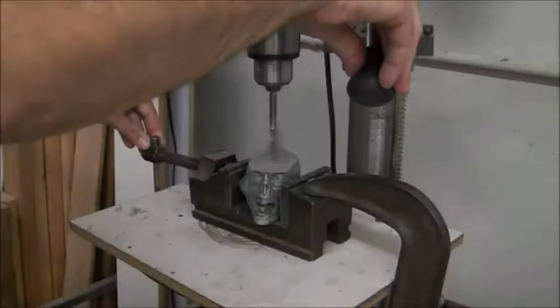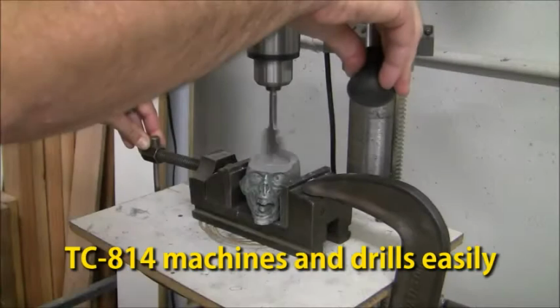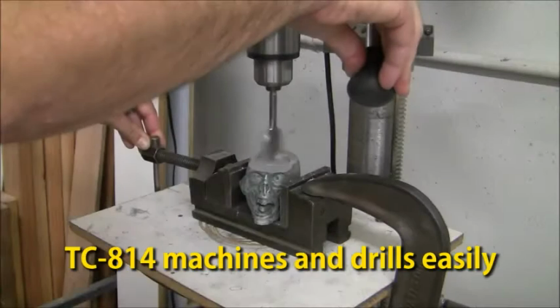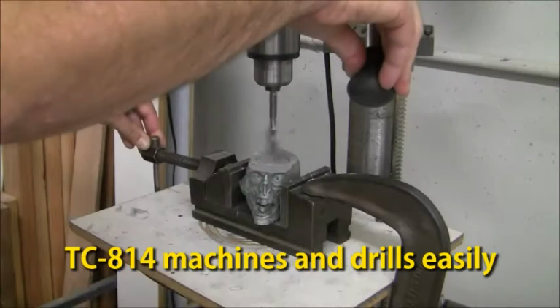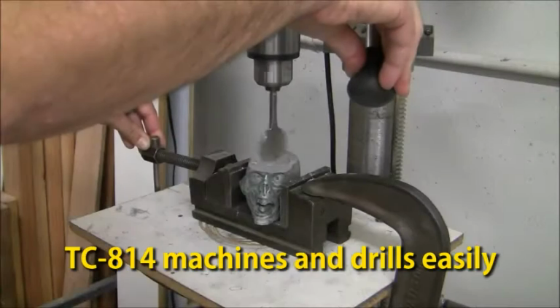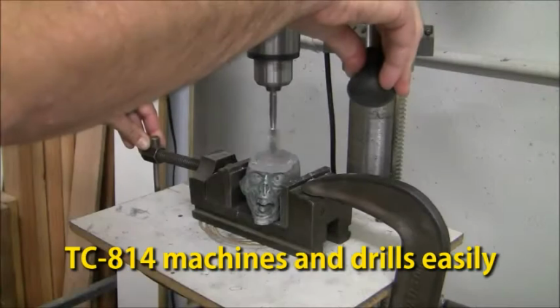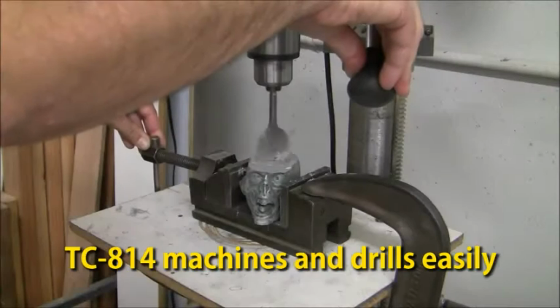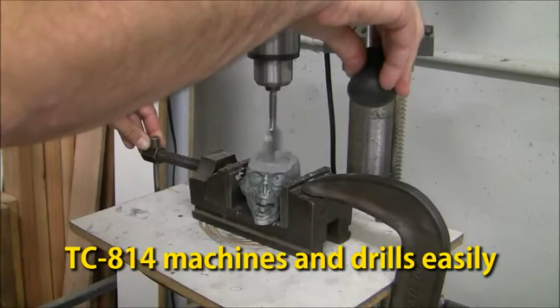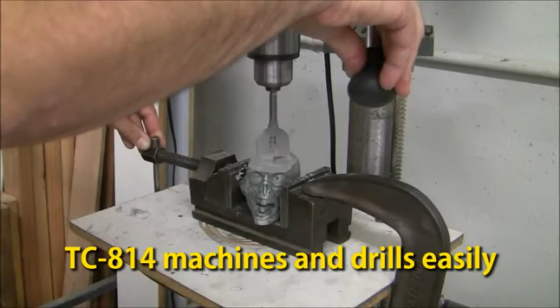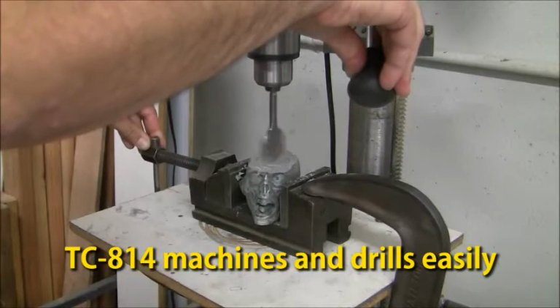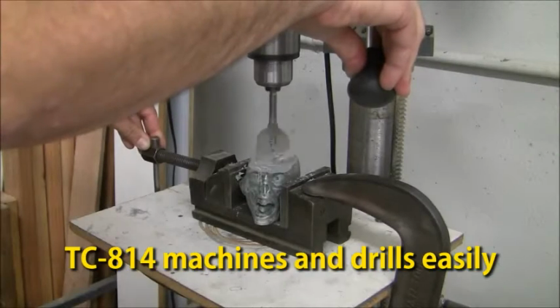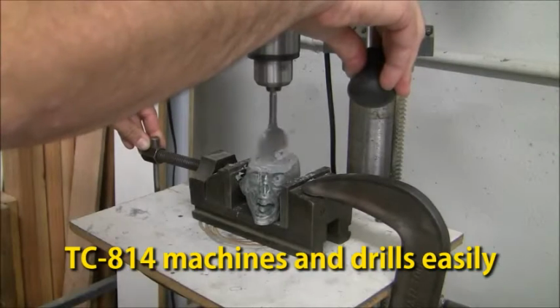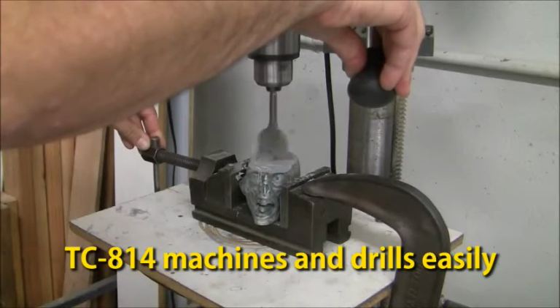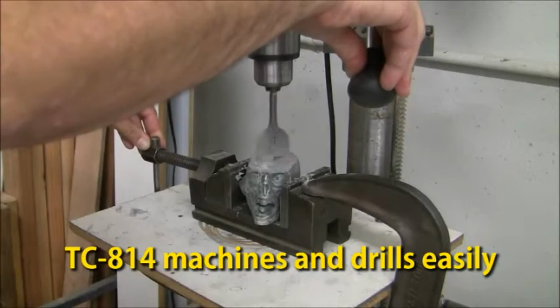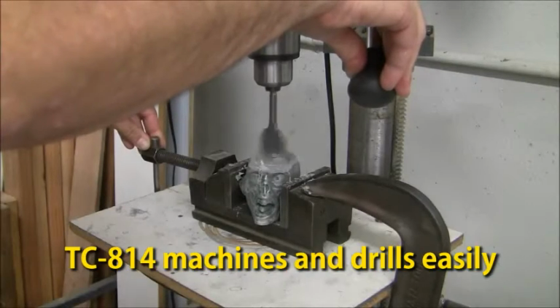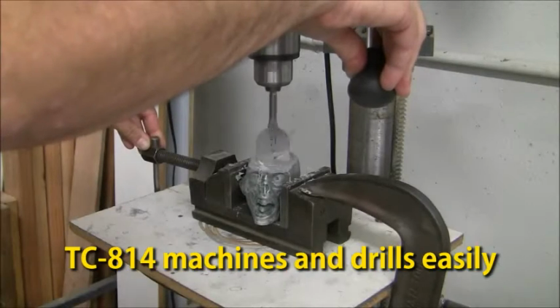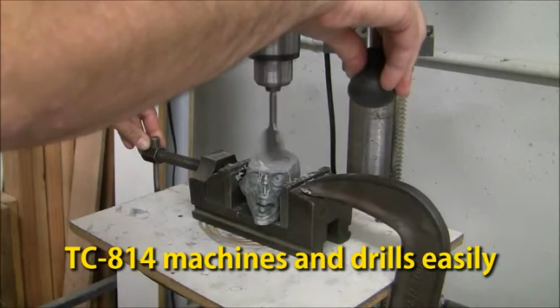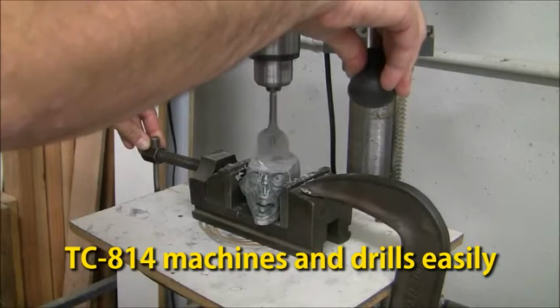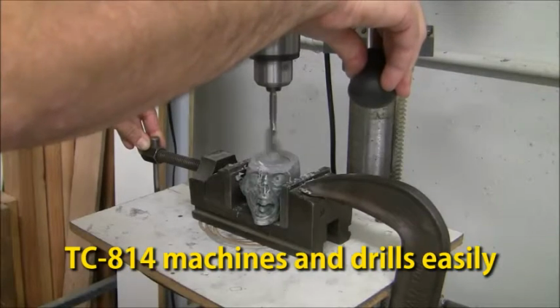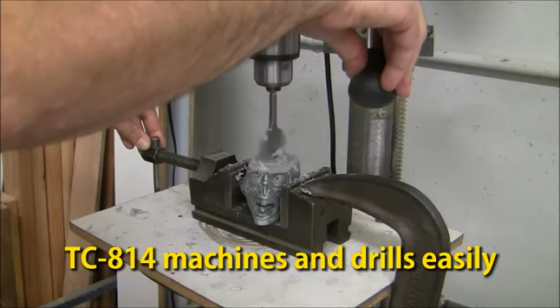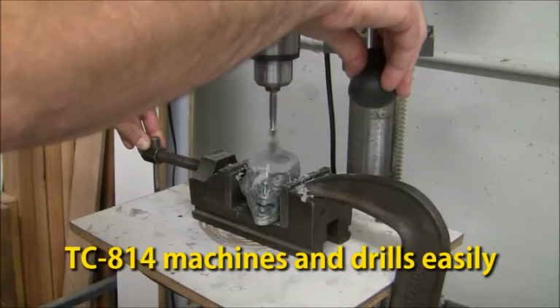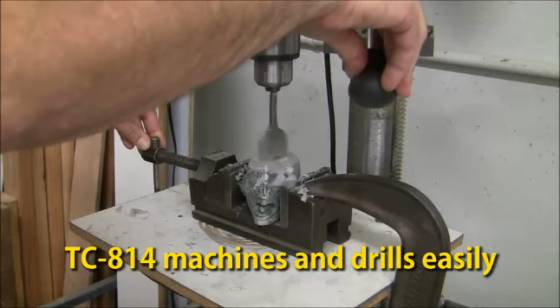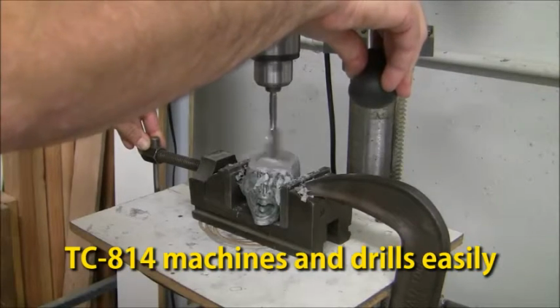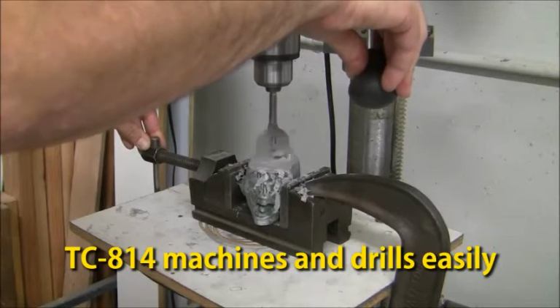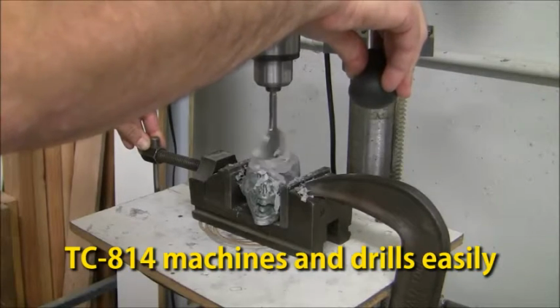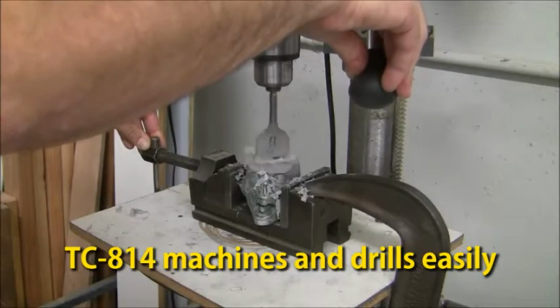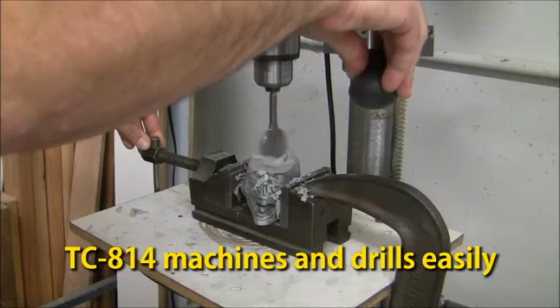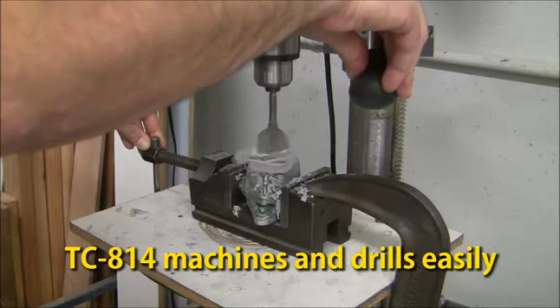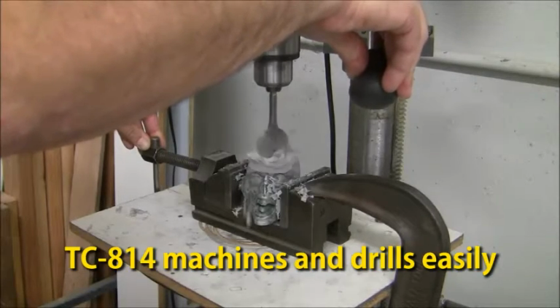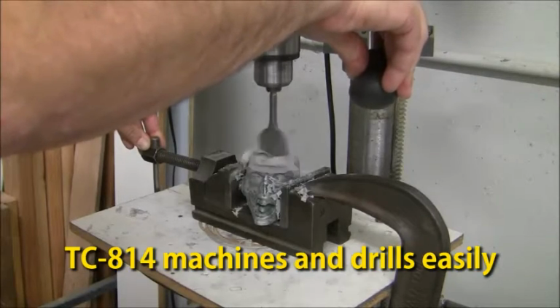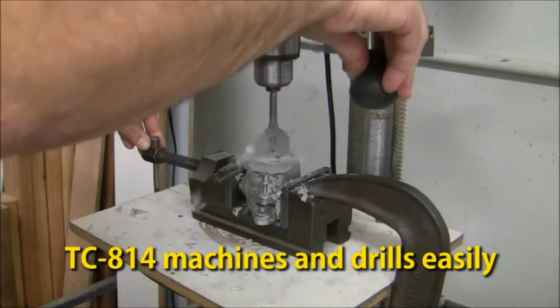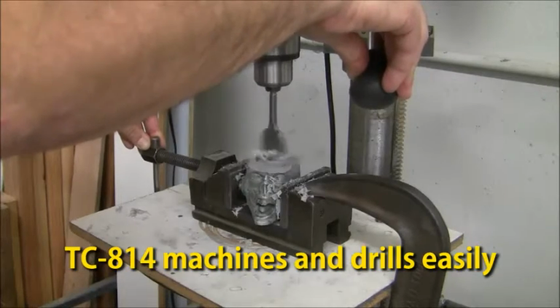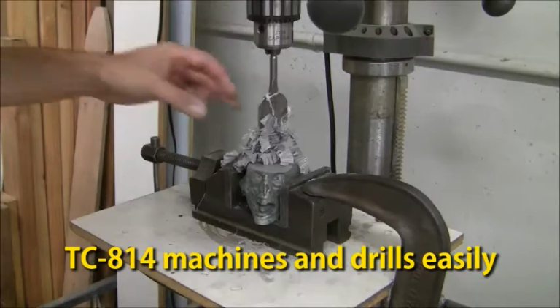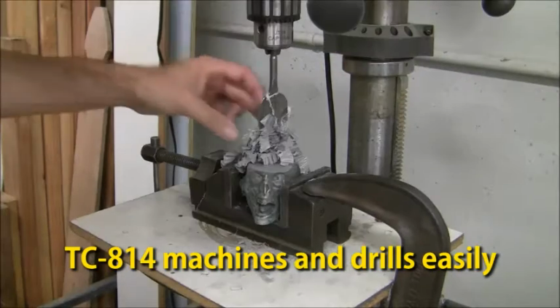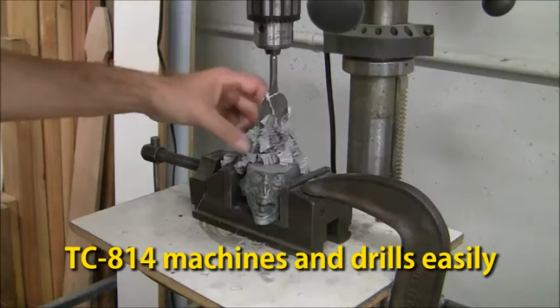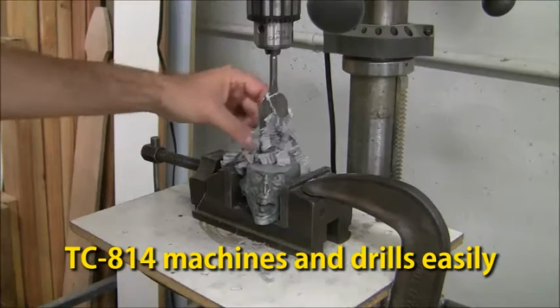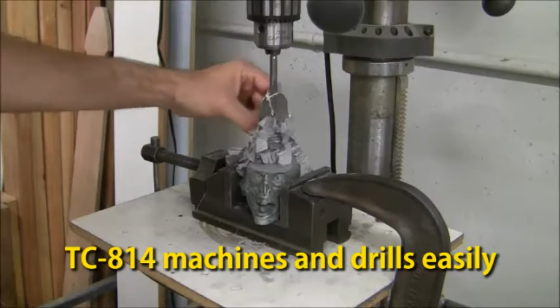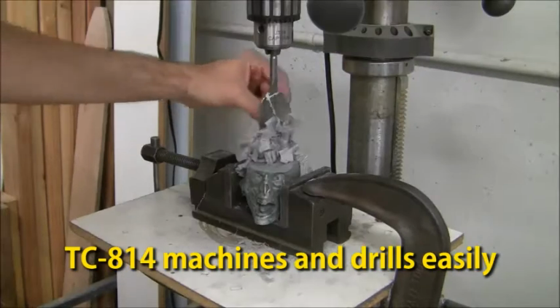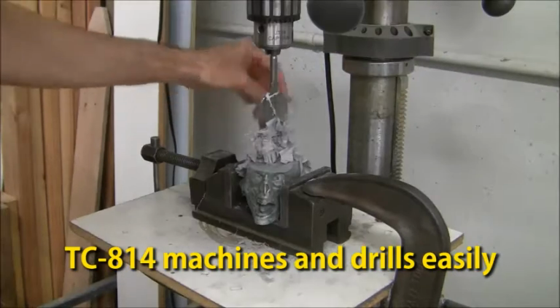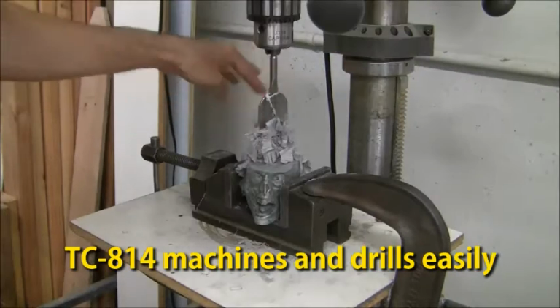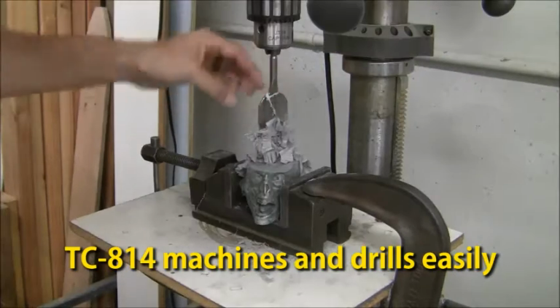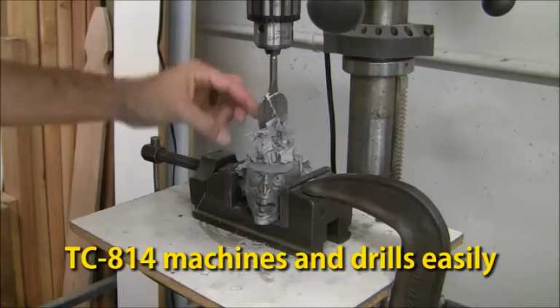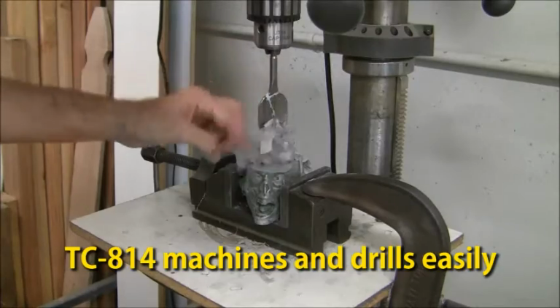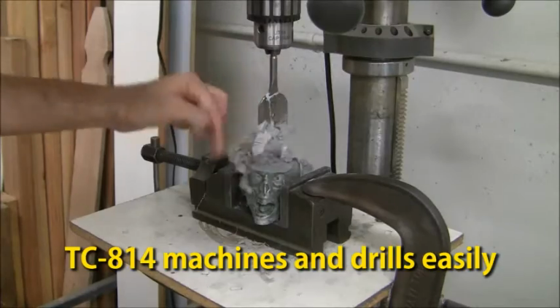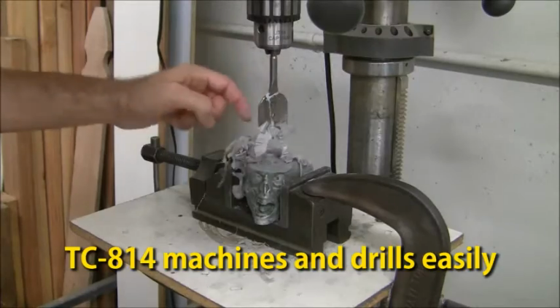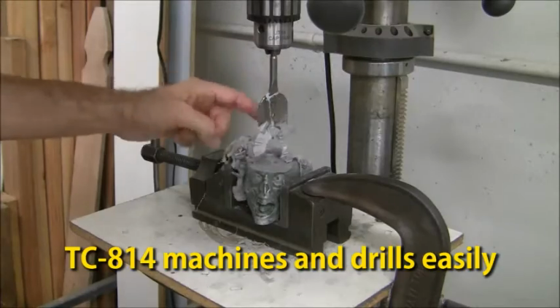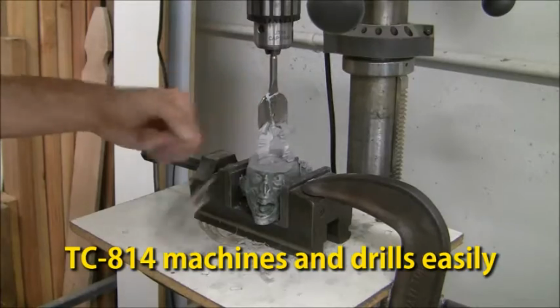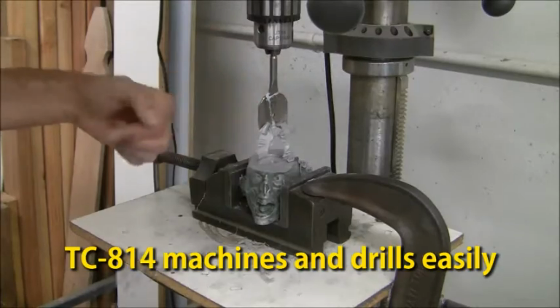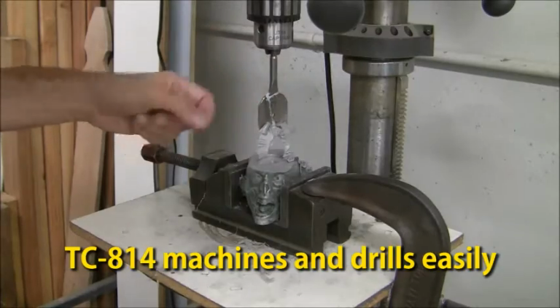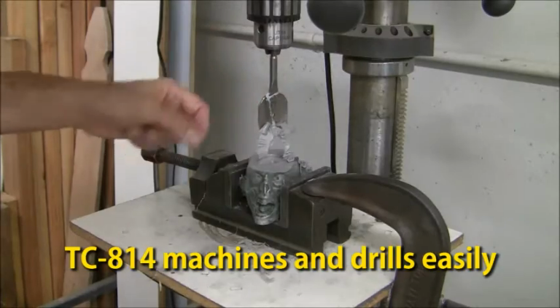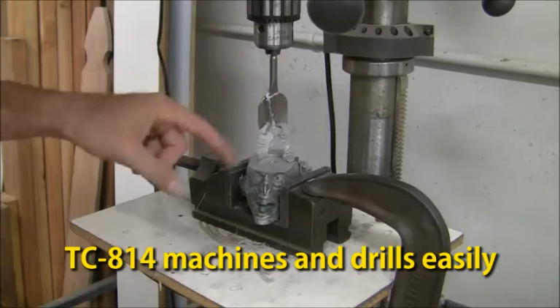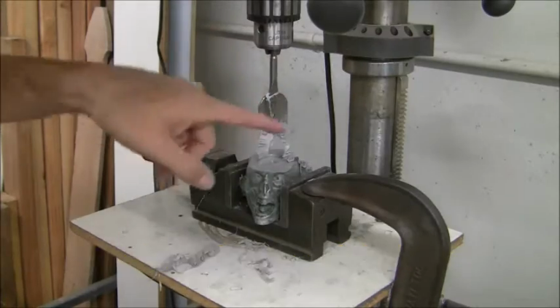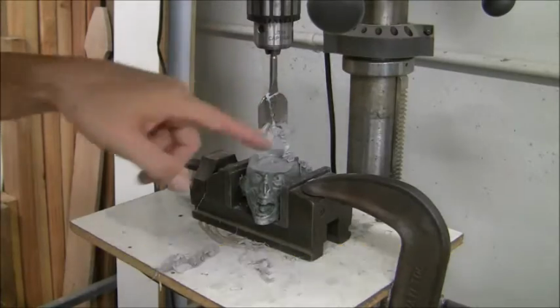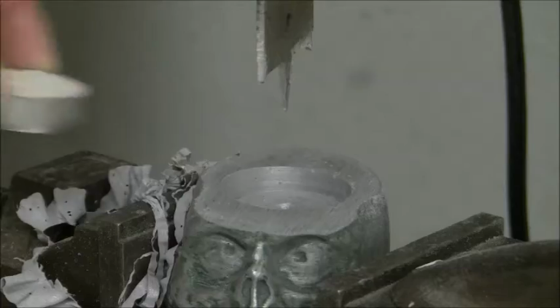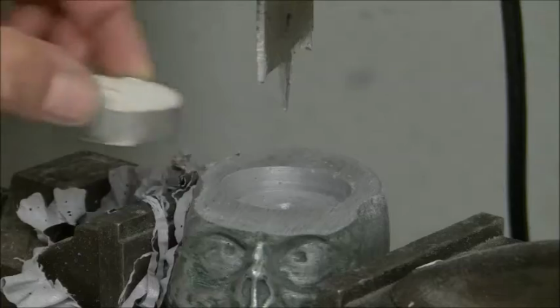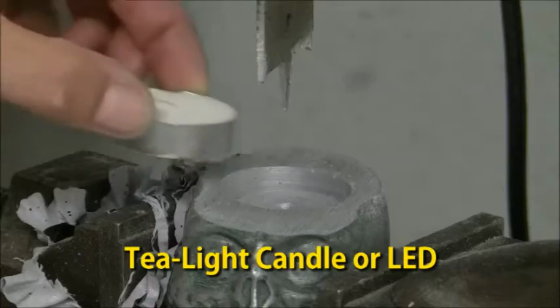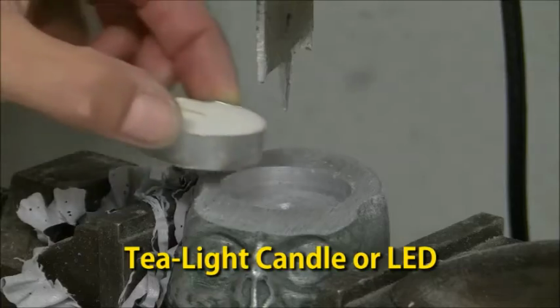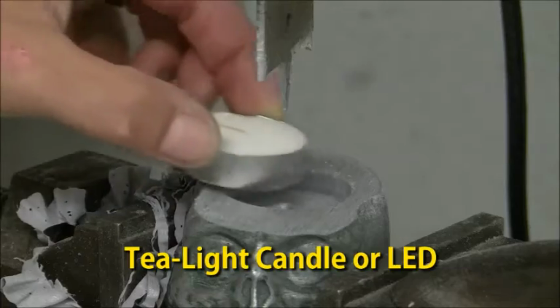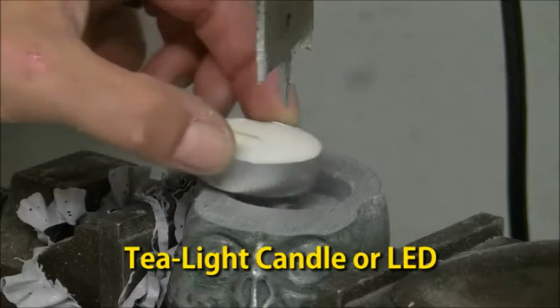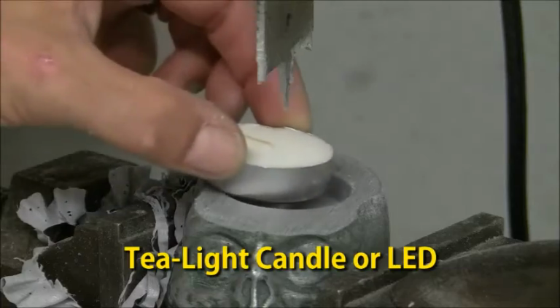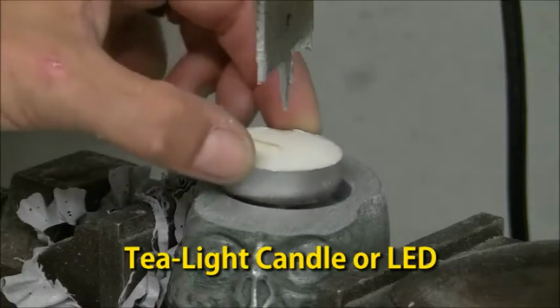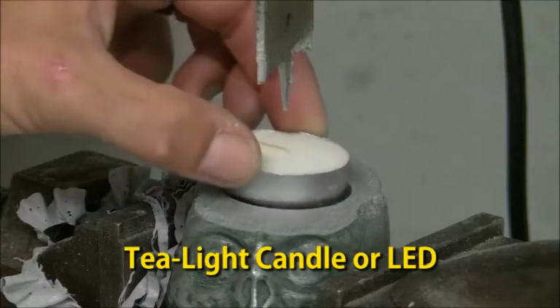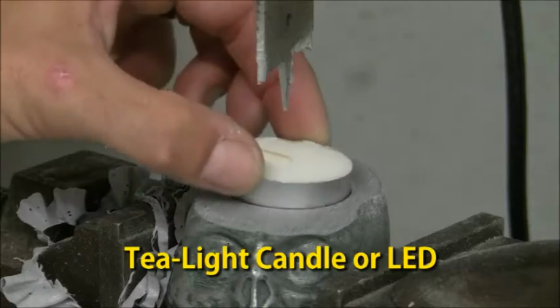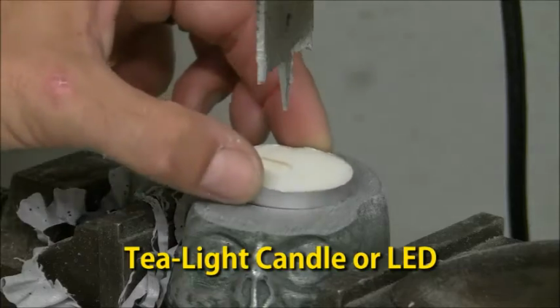Because the TC814 machines so well, we'll simply drill a recessed pocket in the zombie's head for our tea light candle.